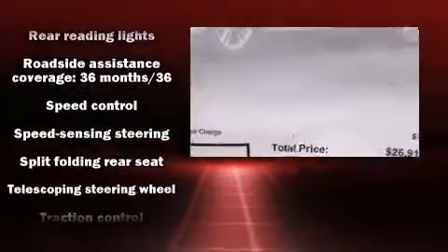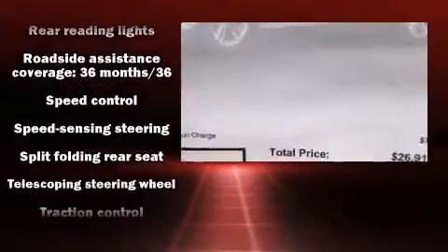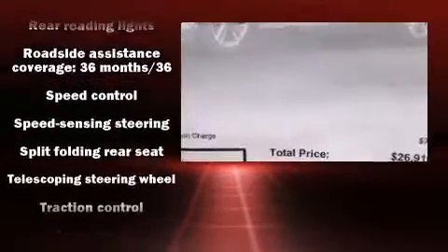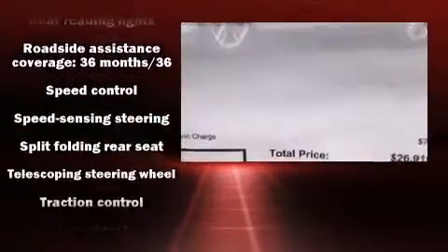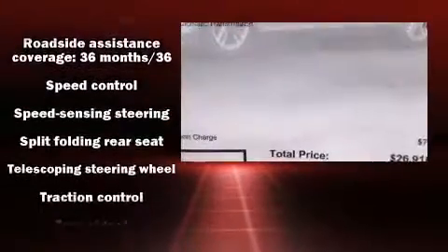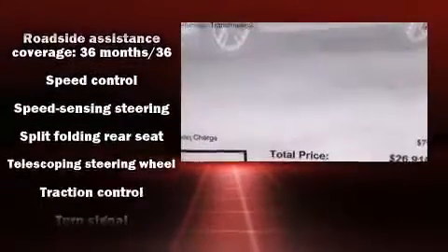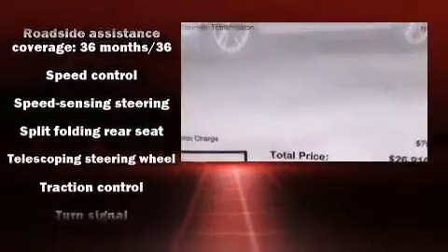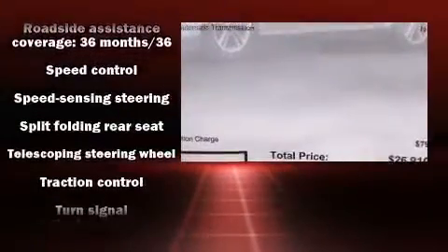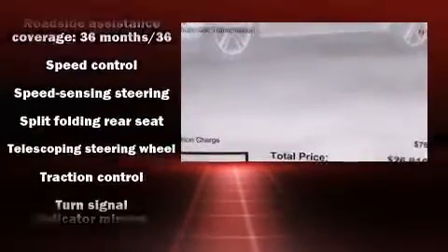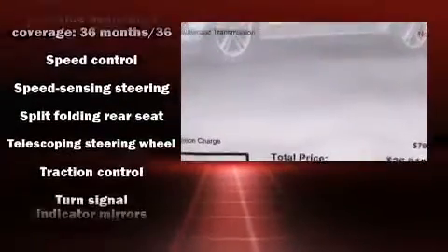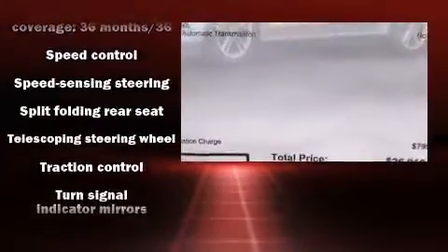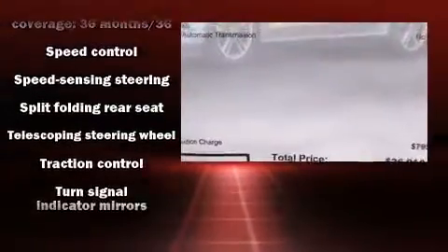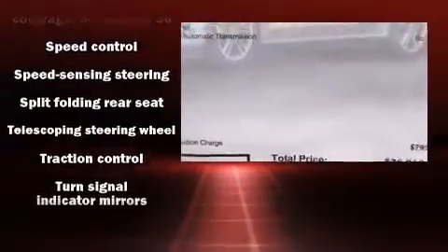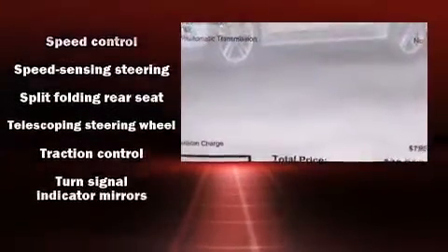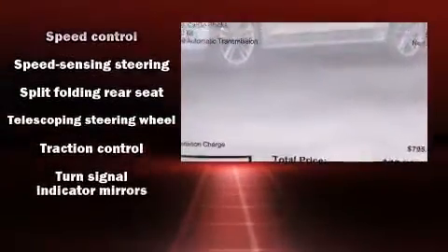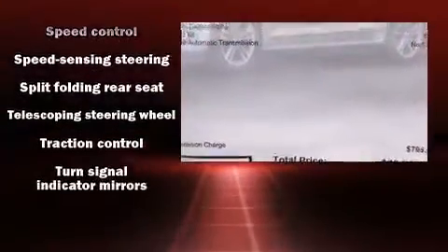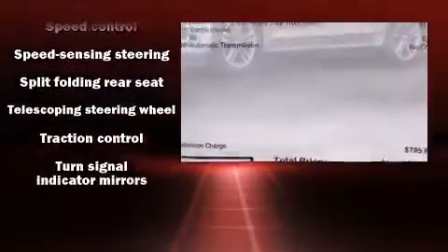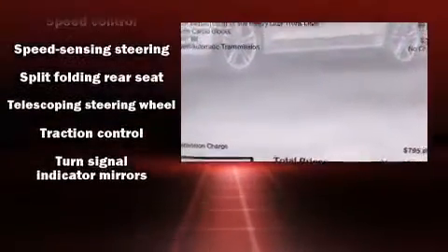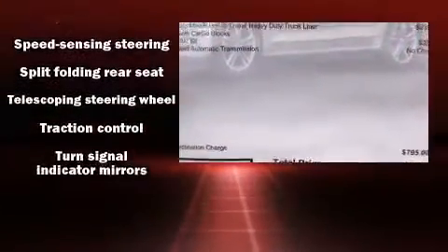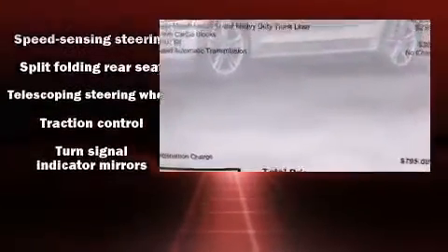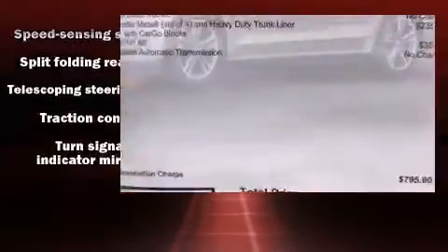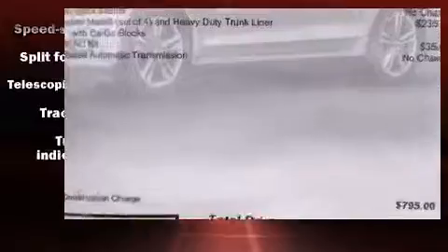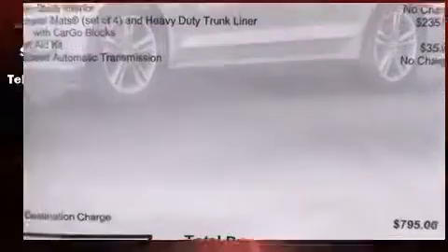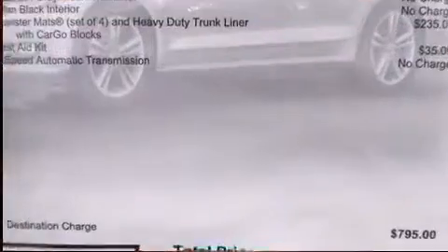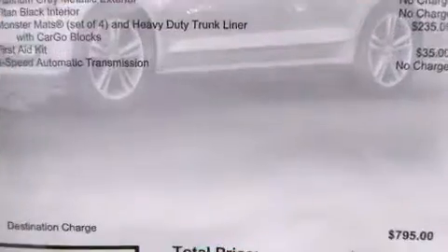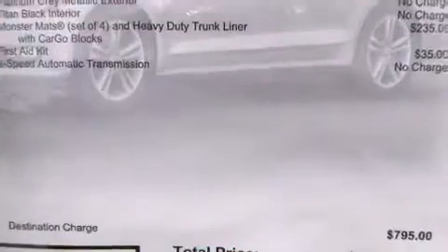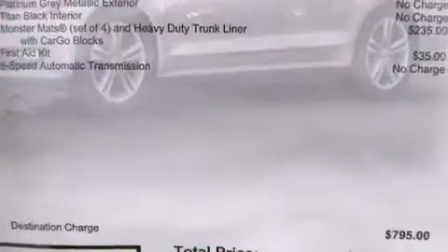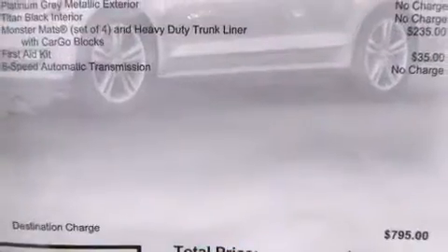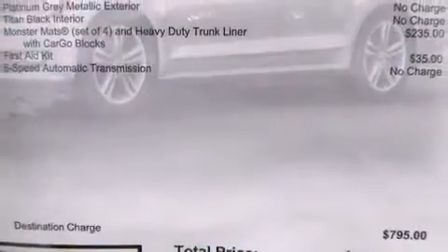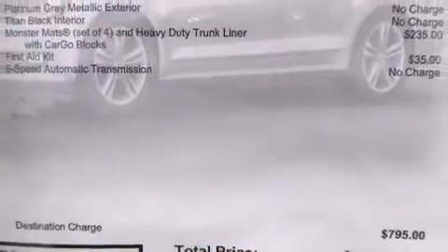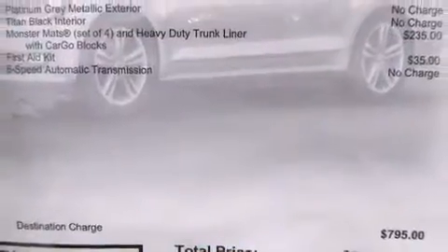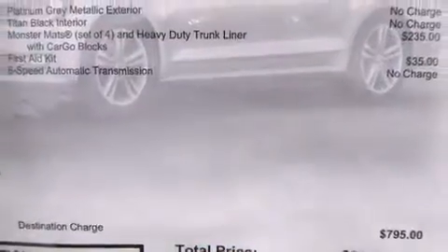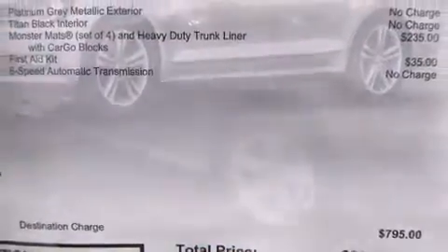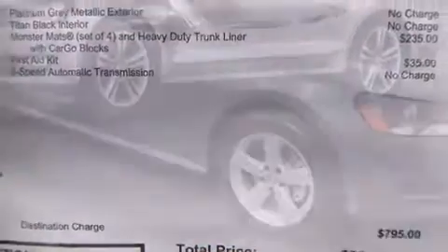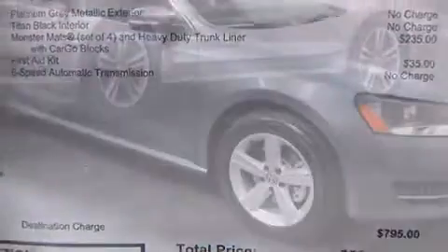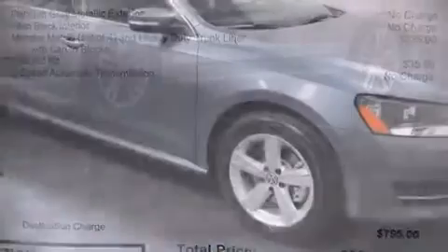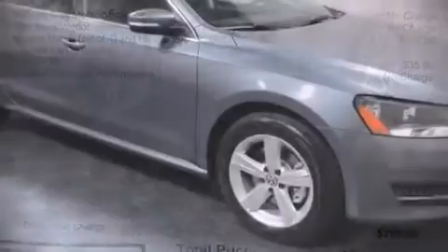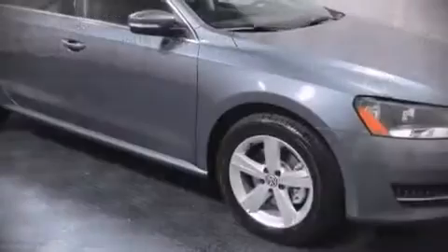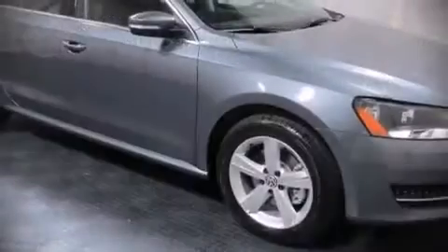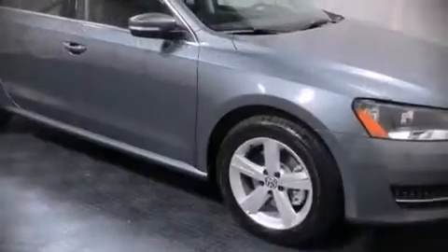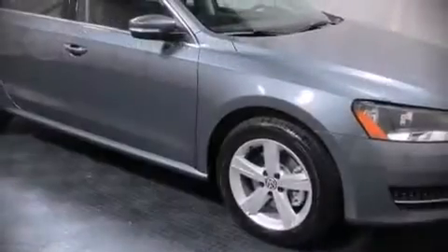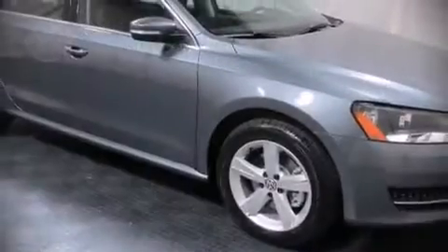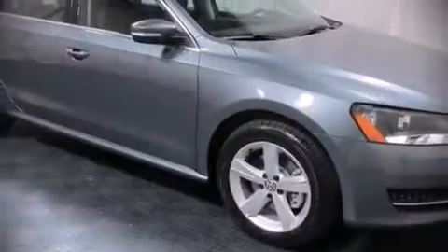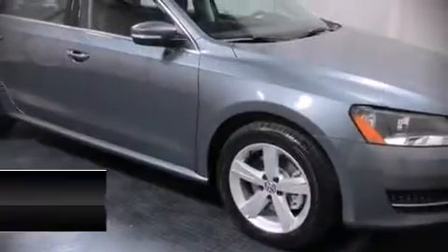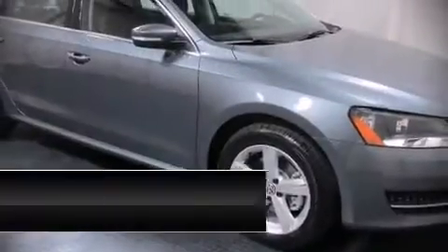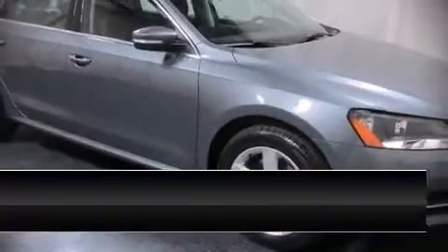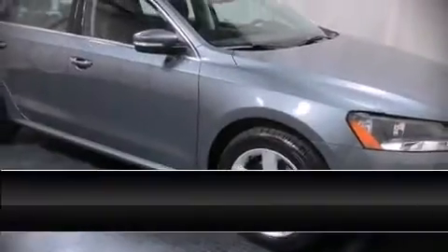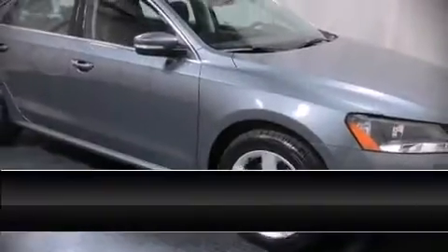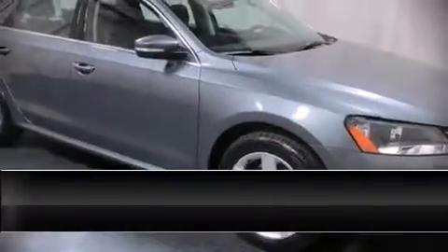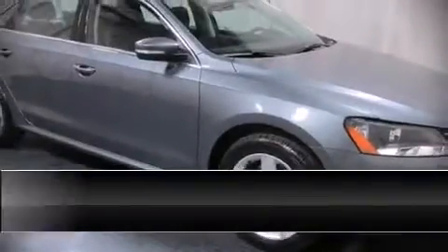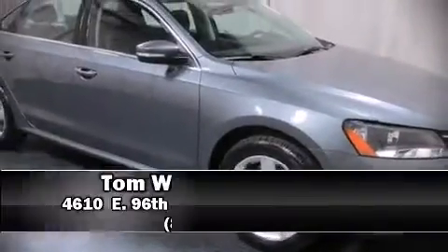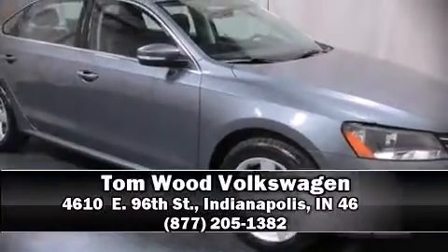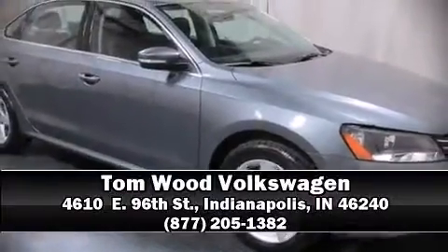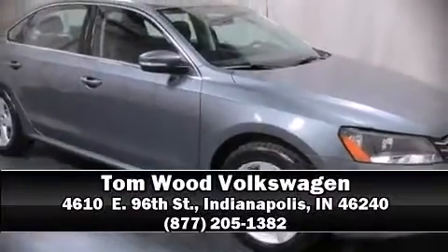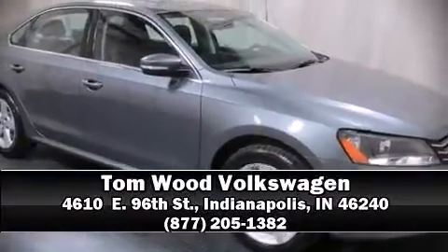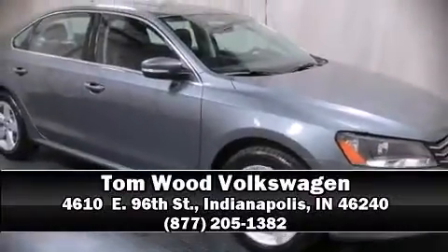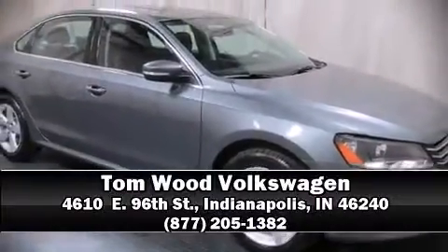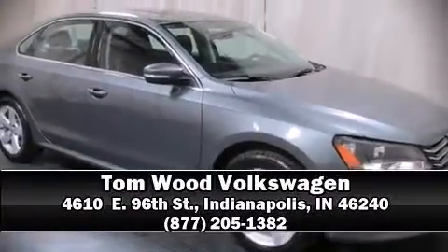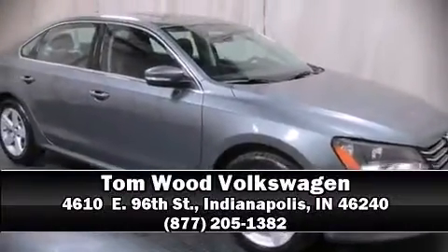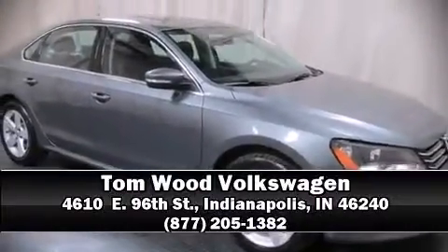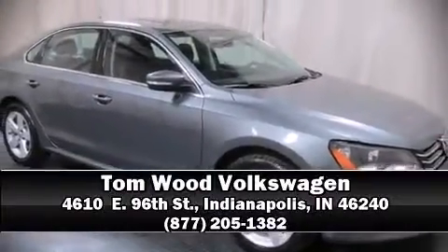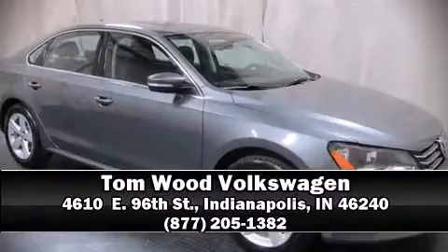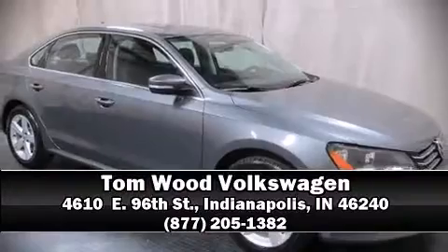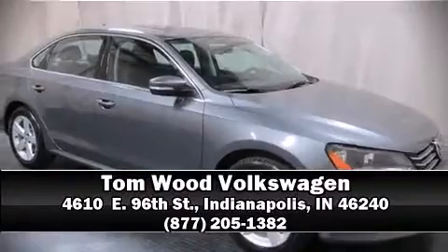assist technology, which provides extra pressure when applying the brakes. Stop by our dealership or give us a call for more information.